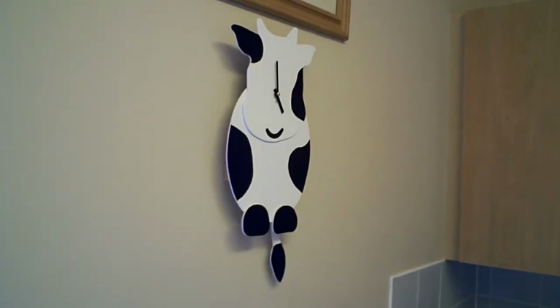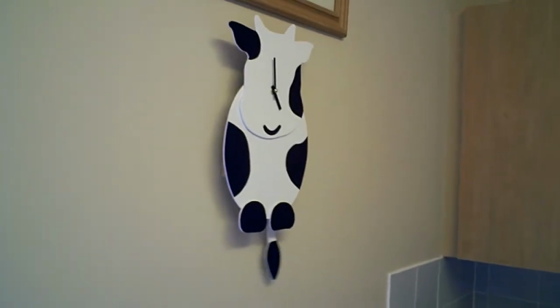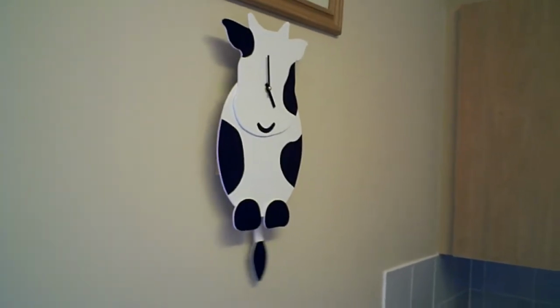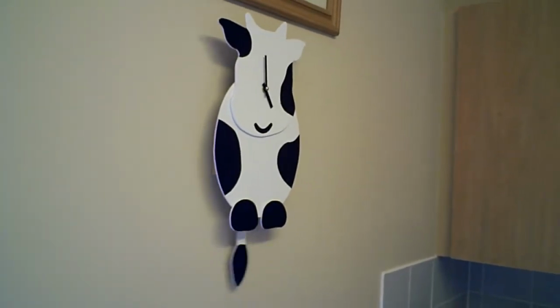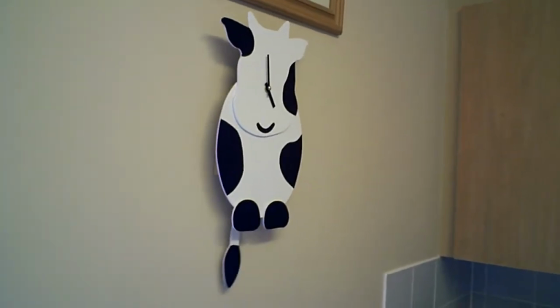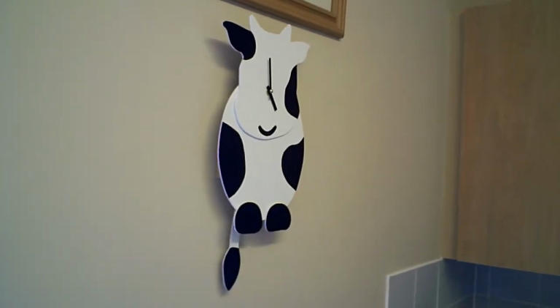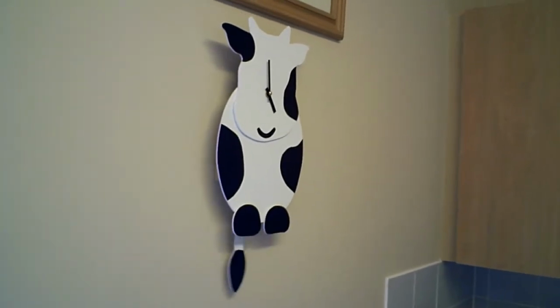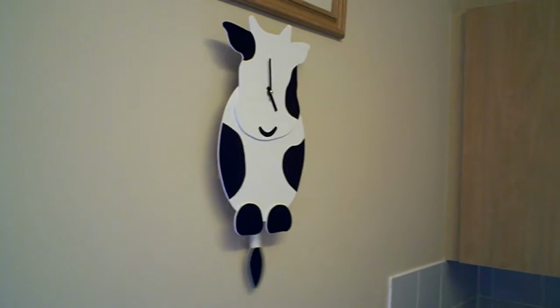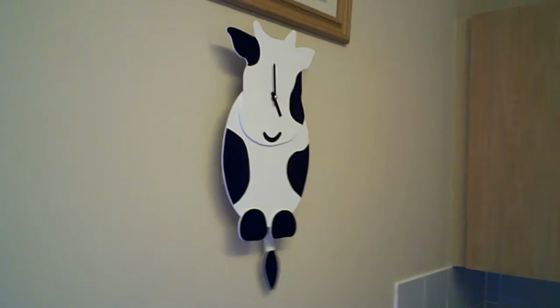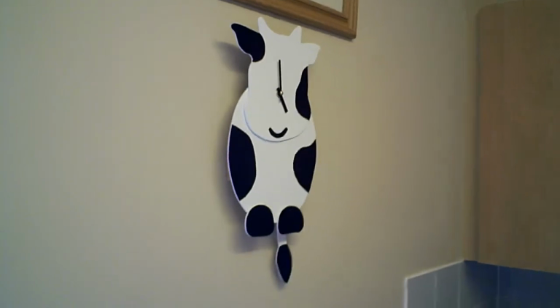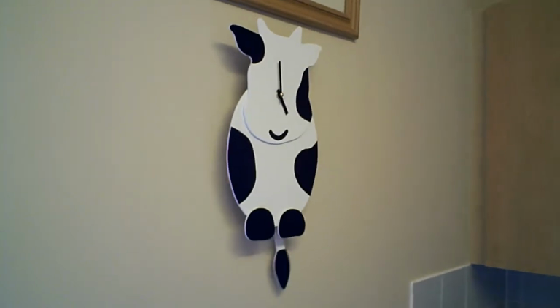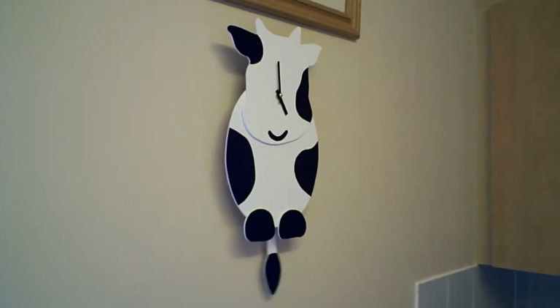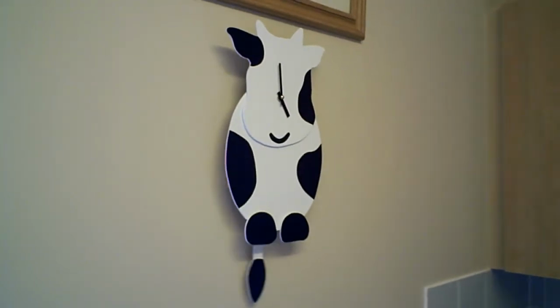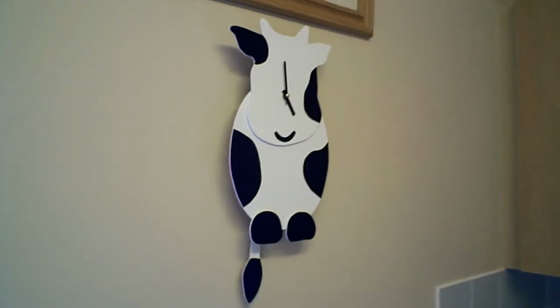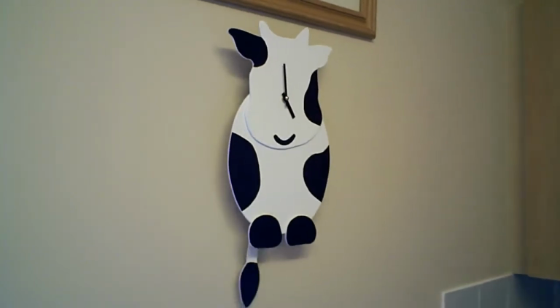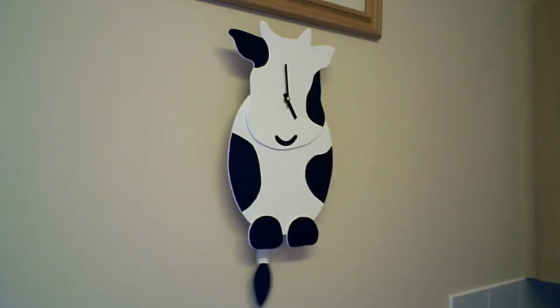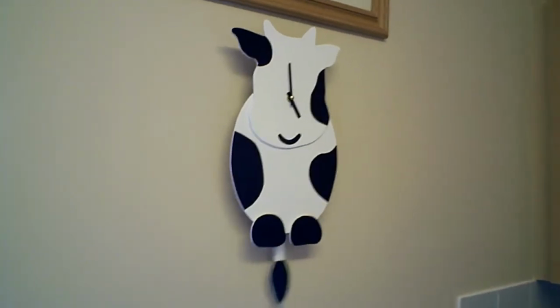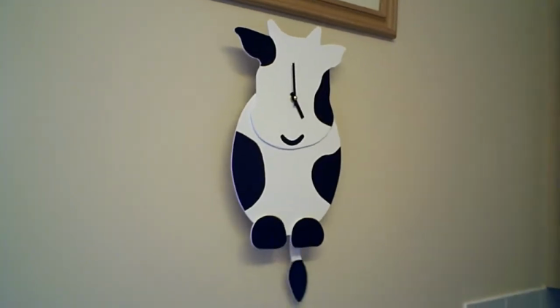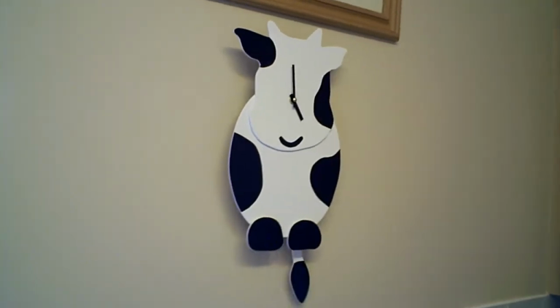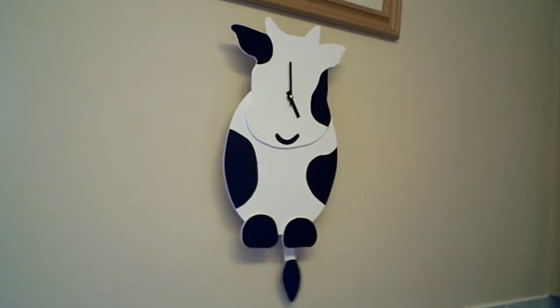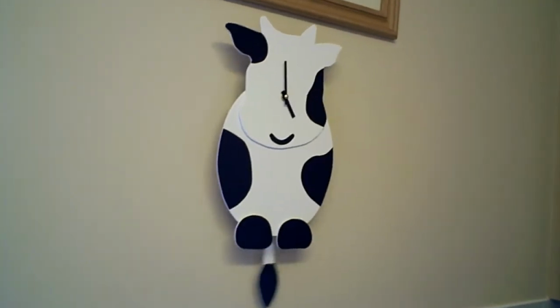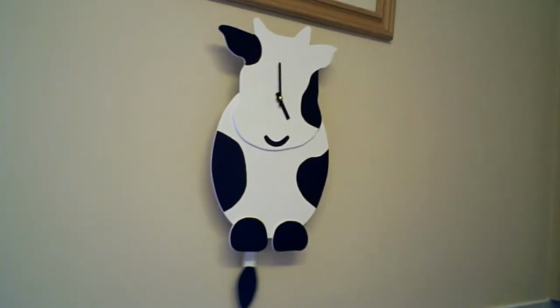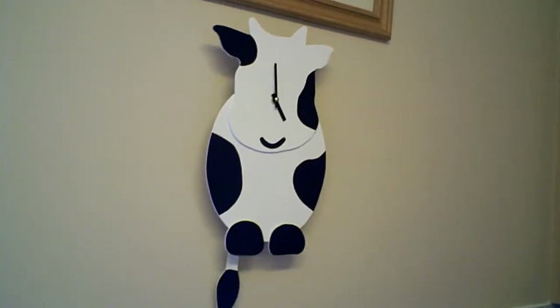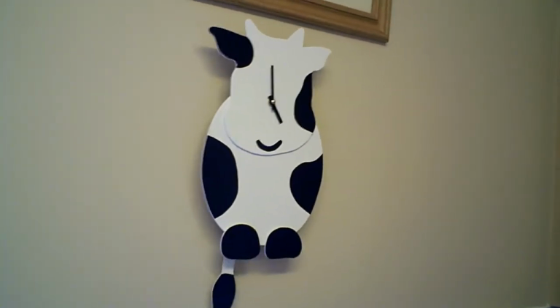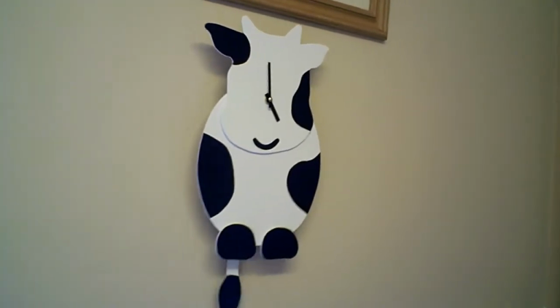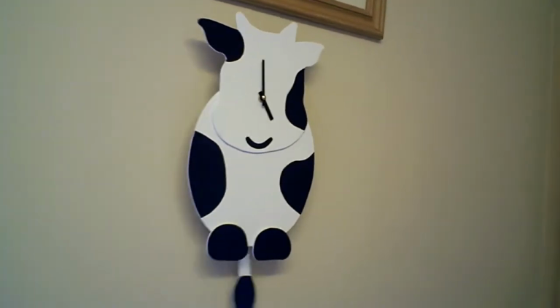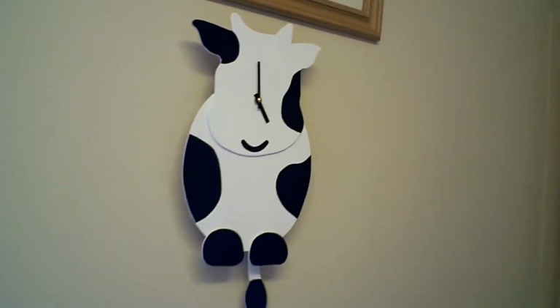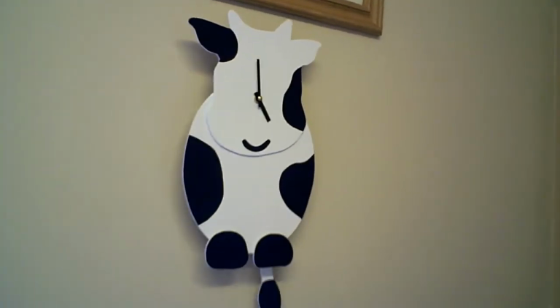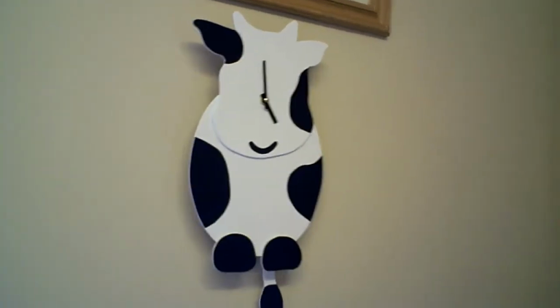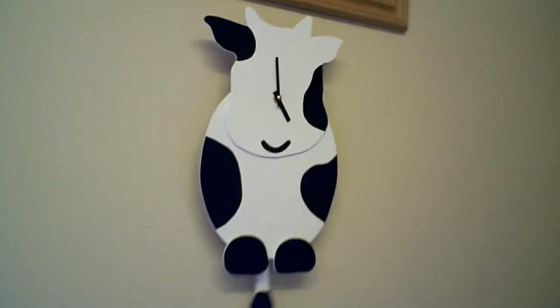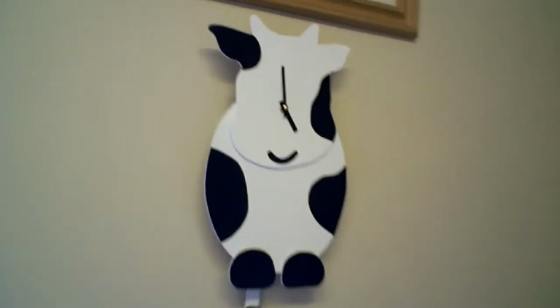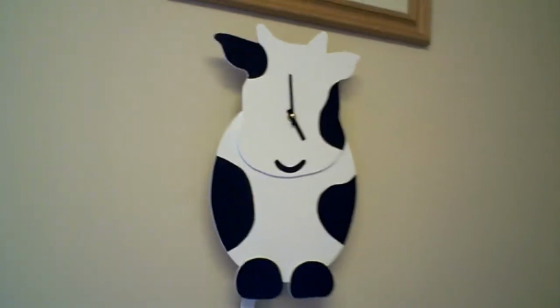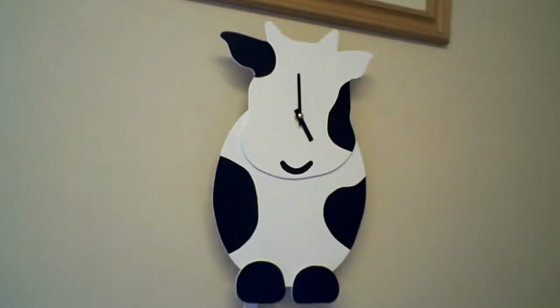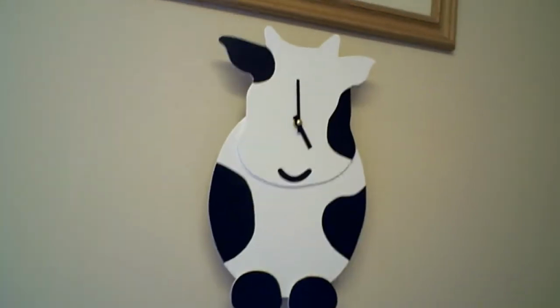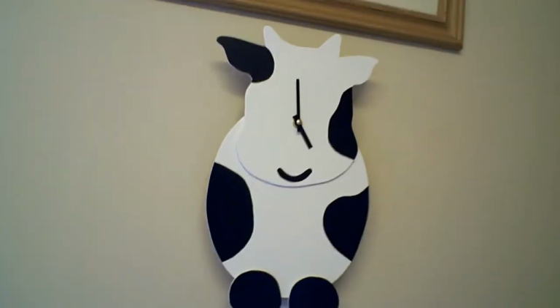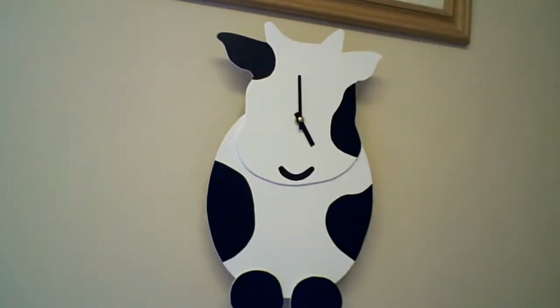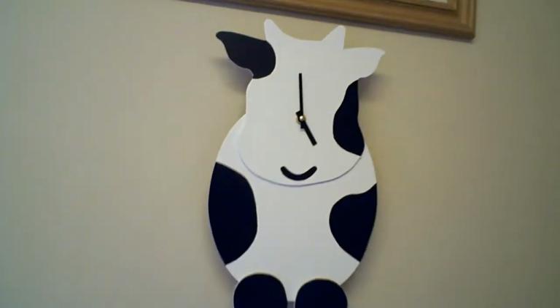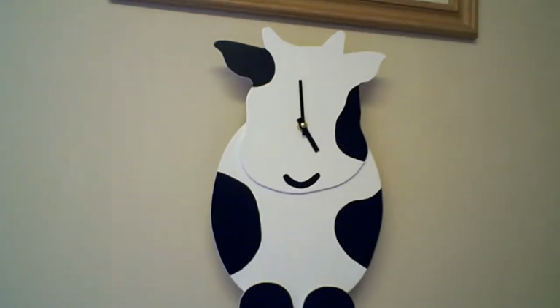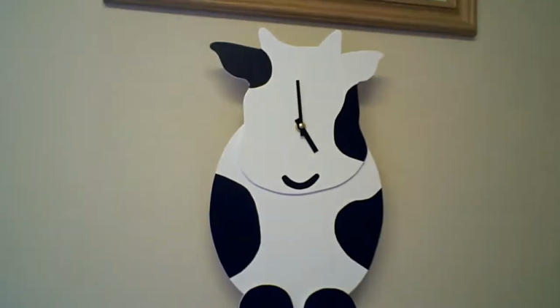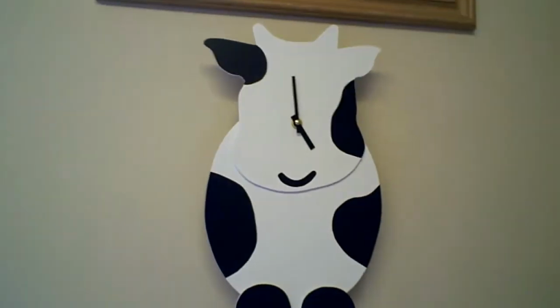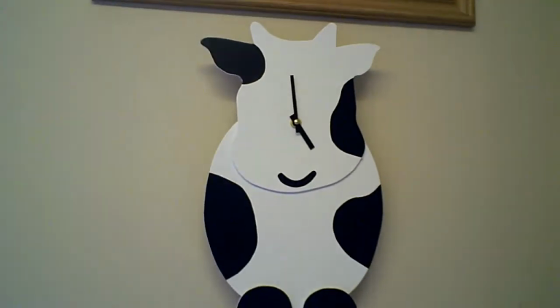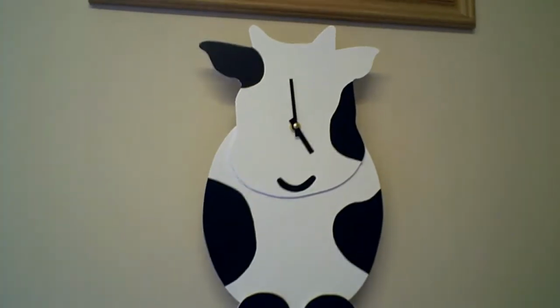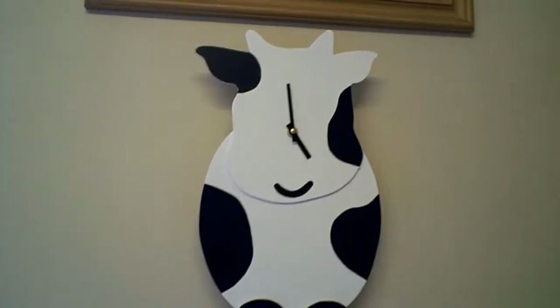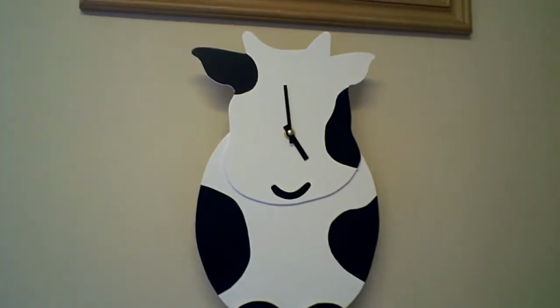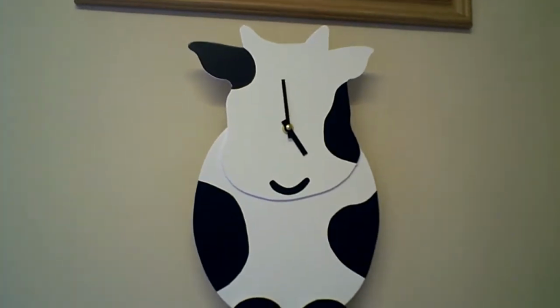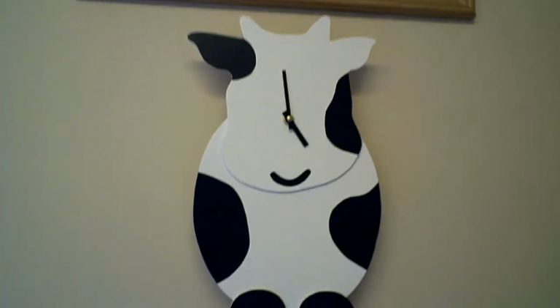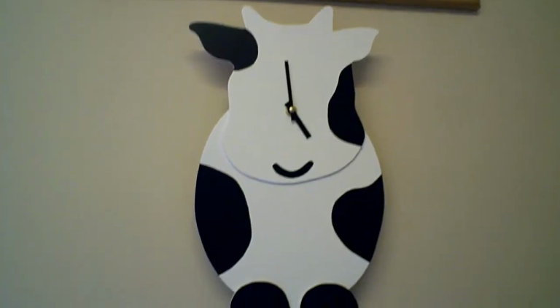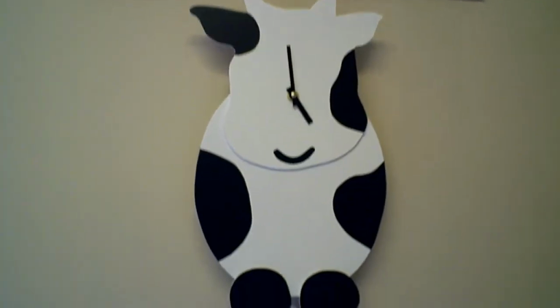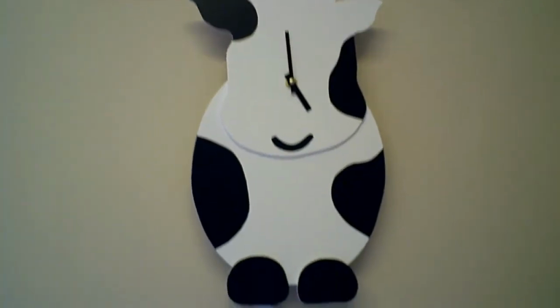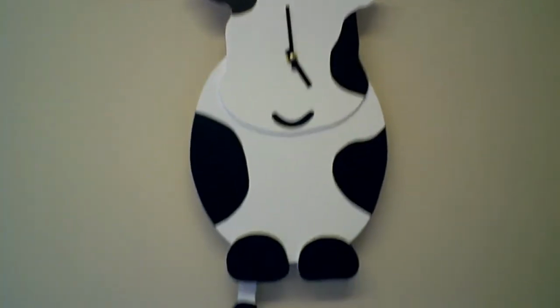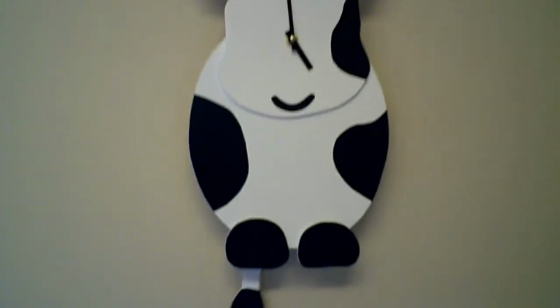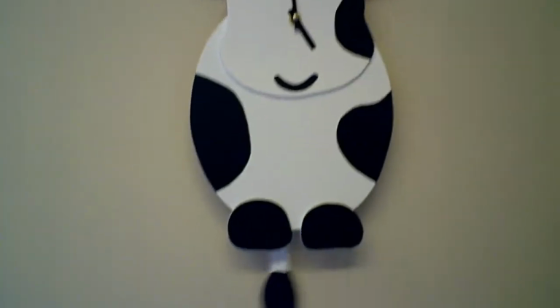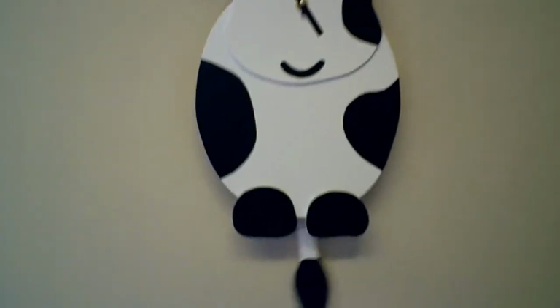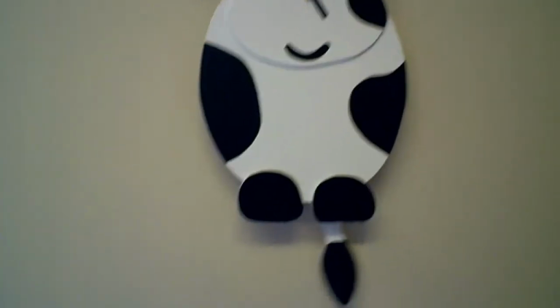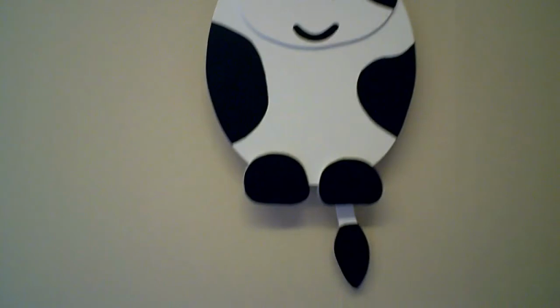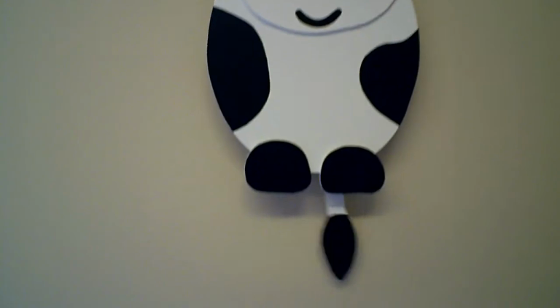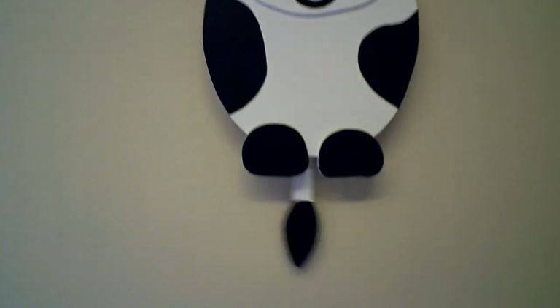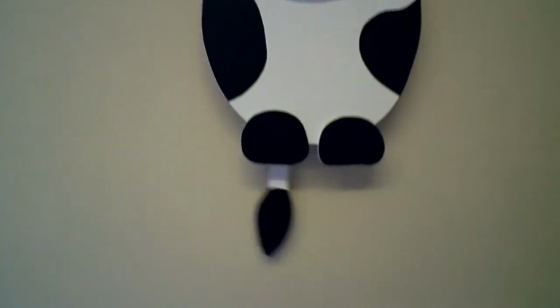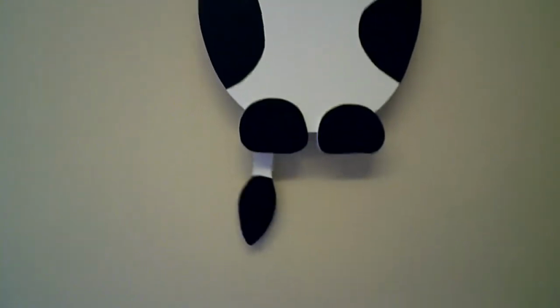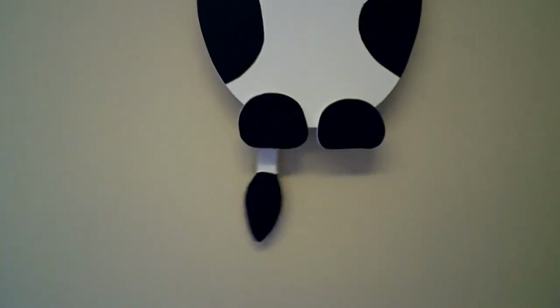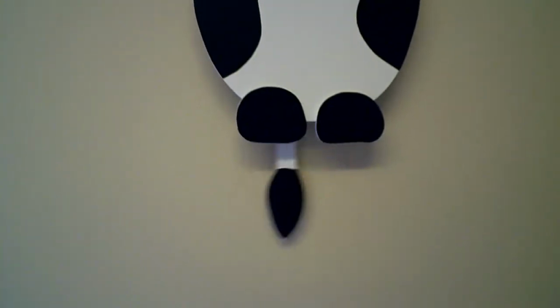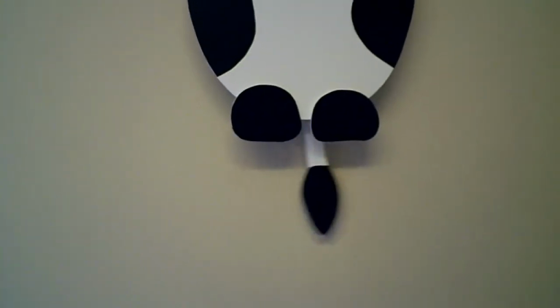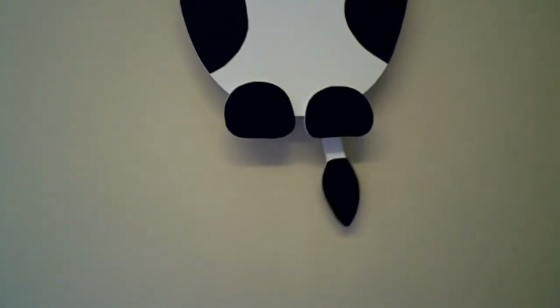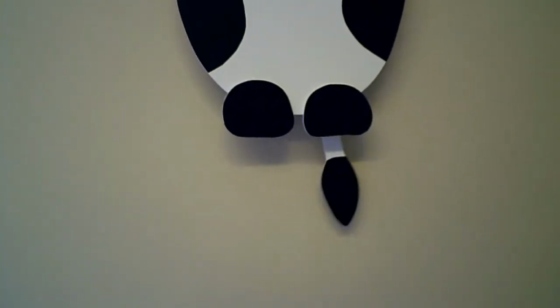It also doesn't tick — it's a quiet mechanism, so if you have it in a bedroom it shouldn't disturb you, which is quite nice as well.